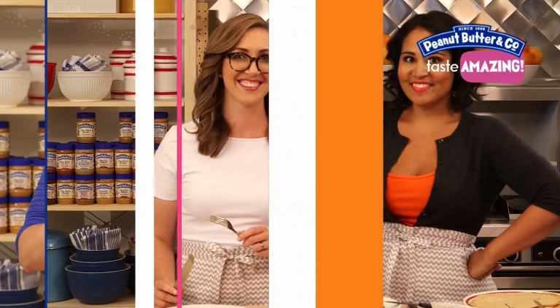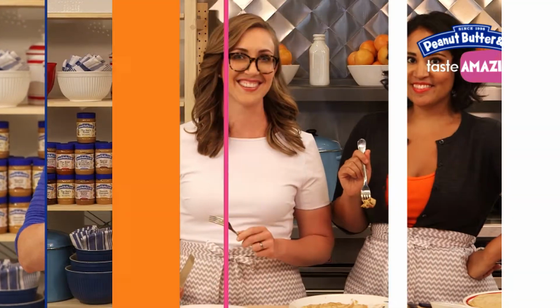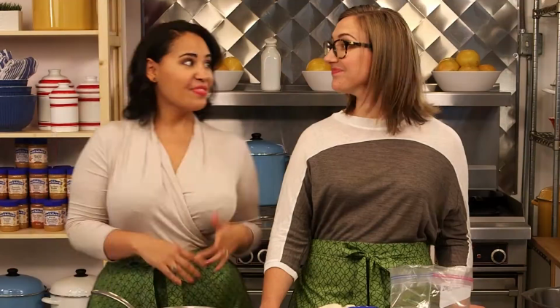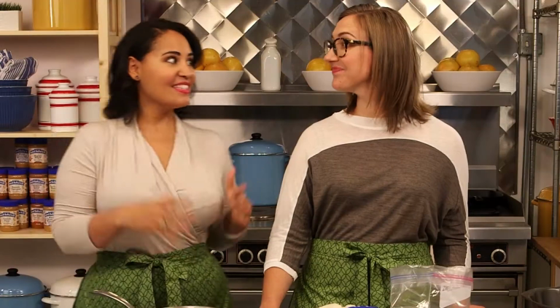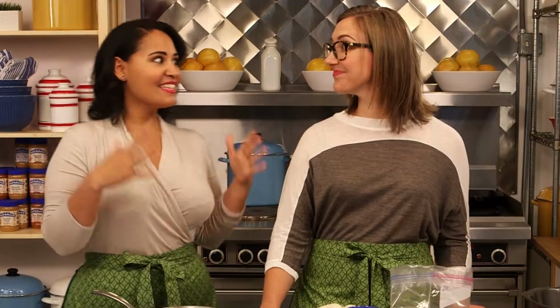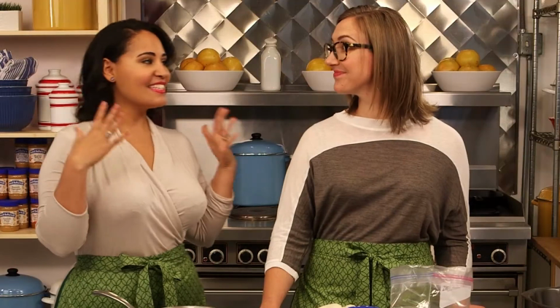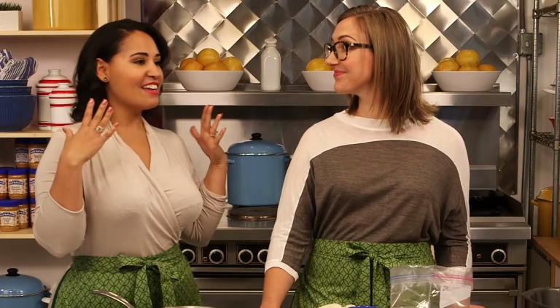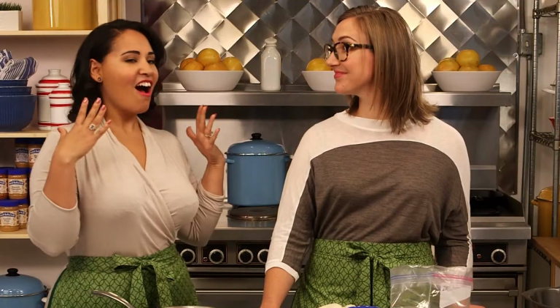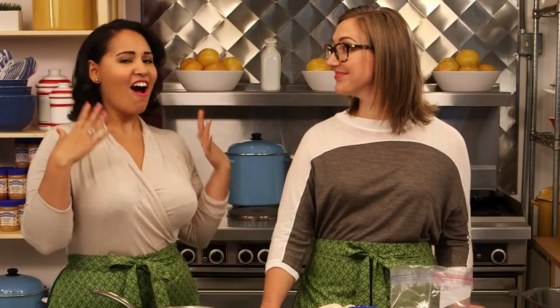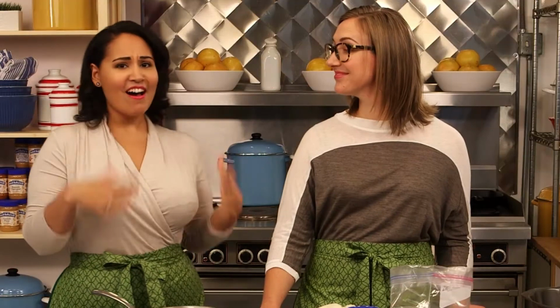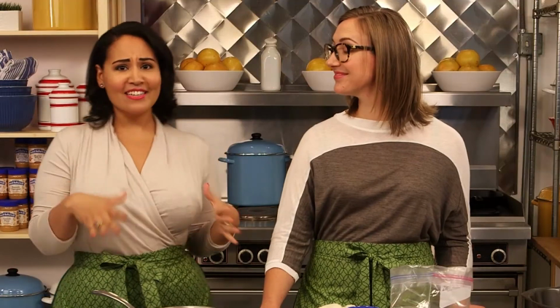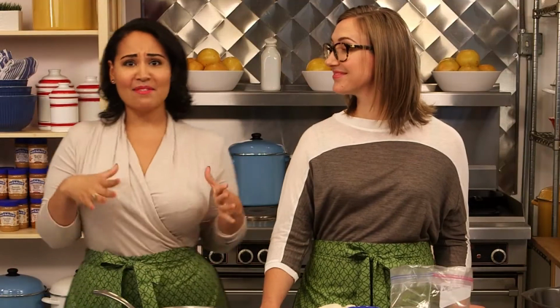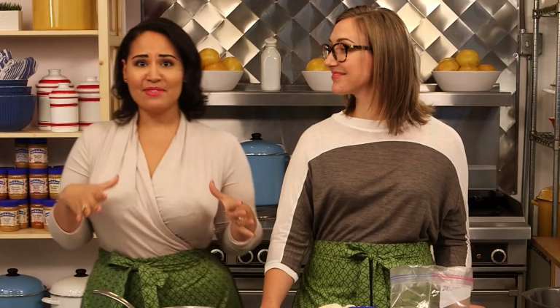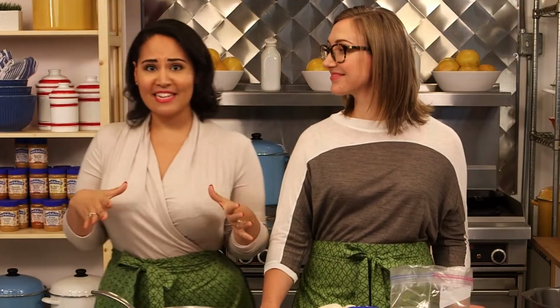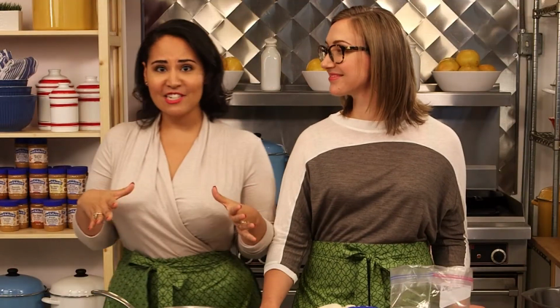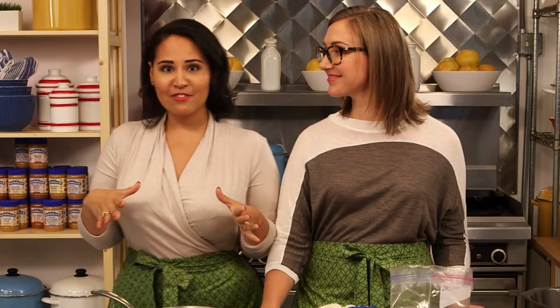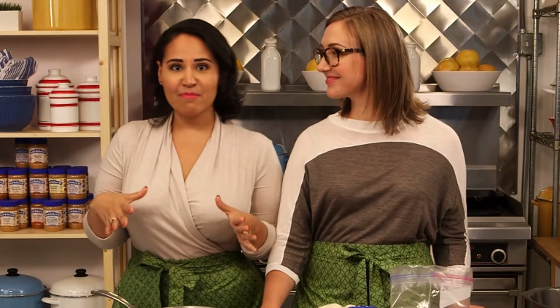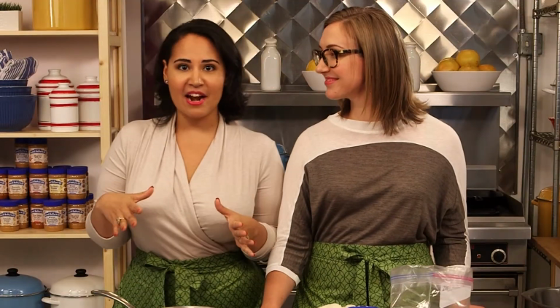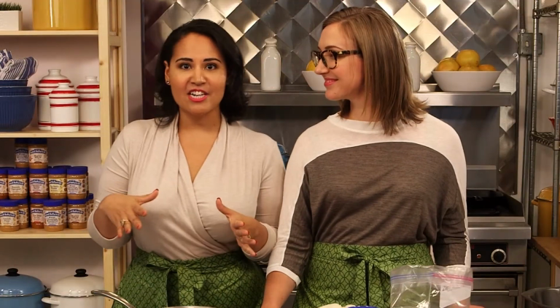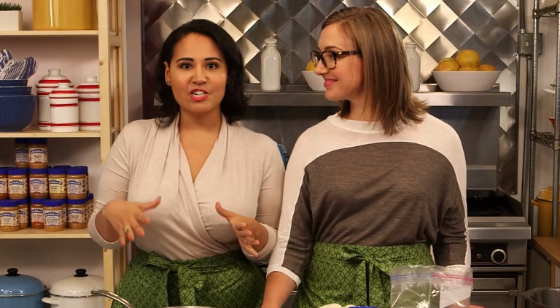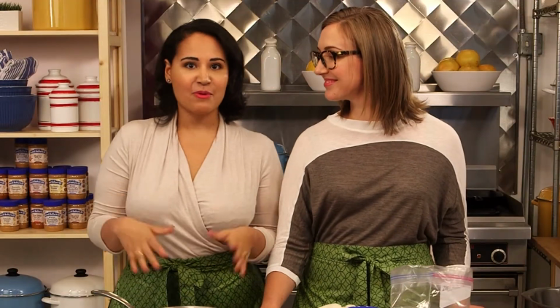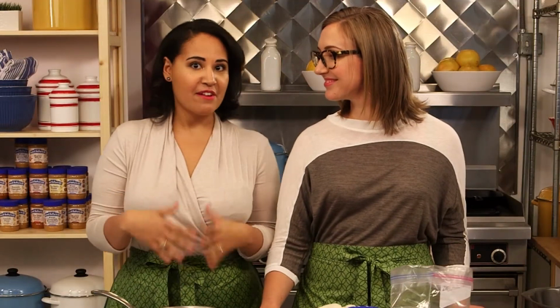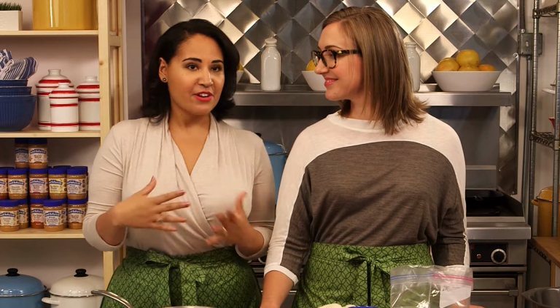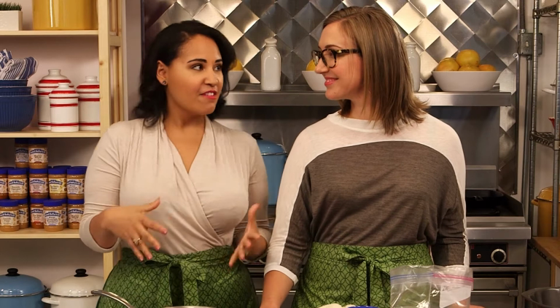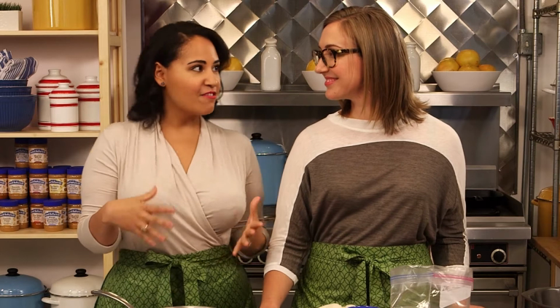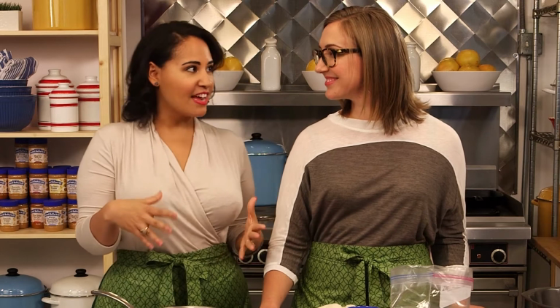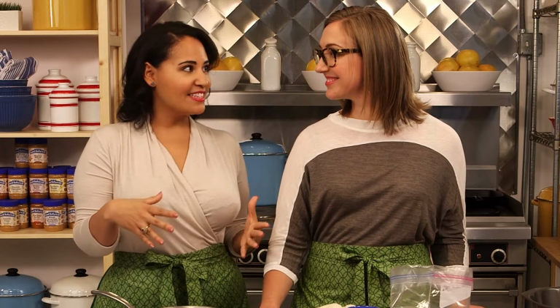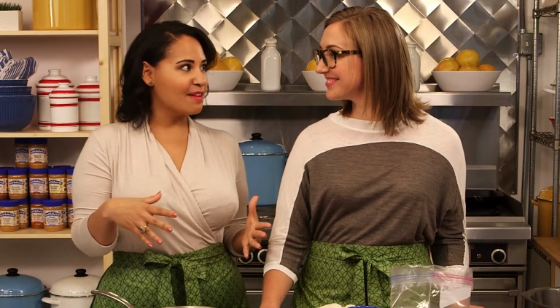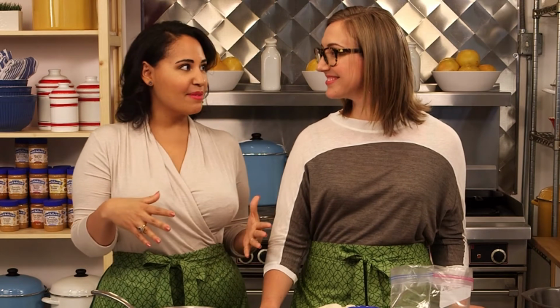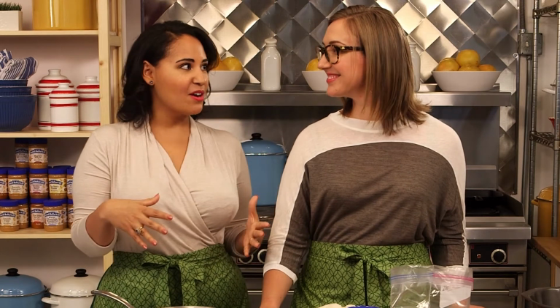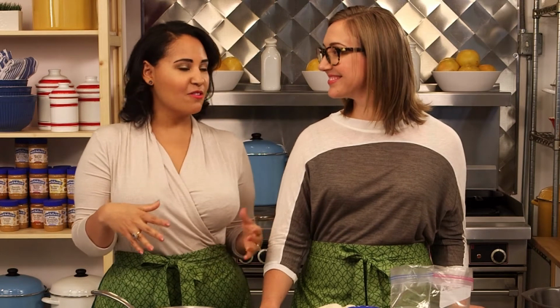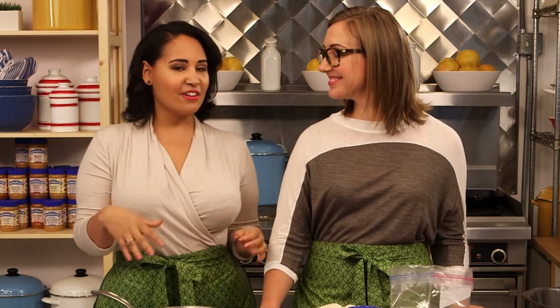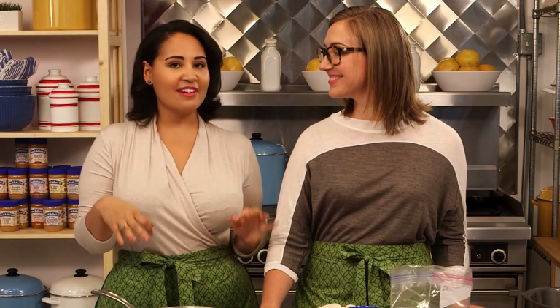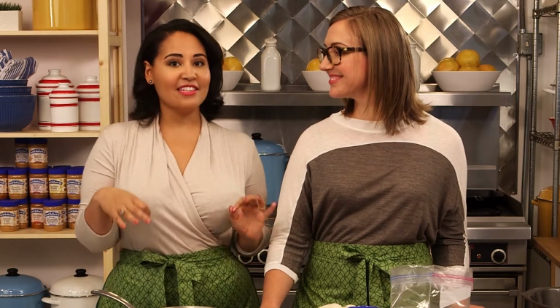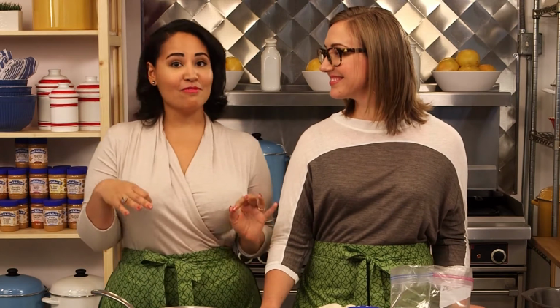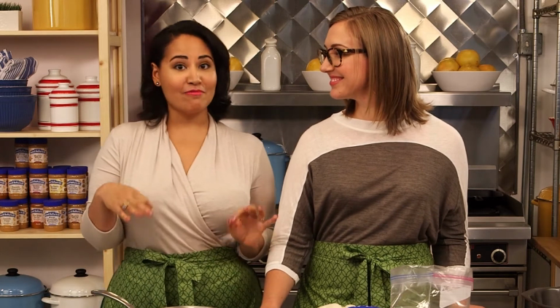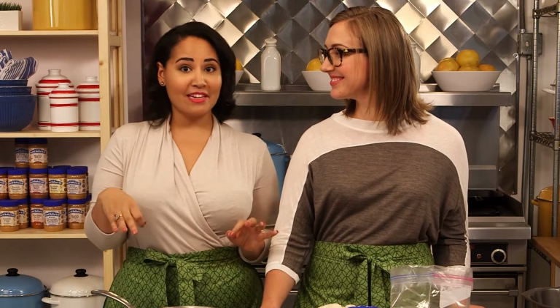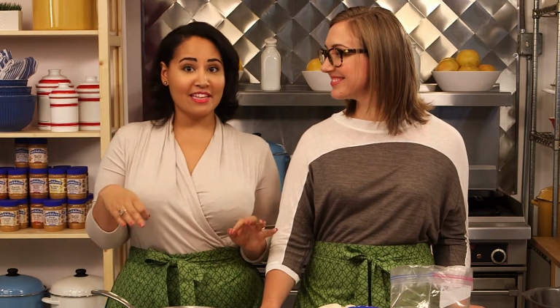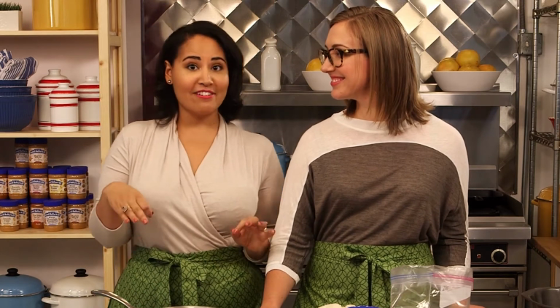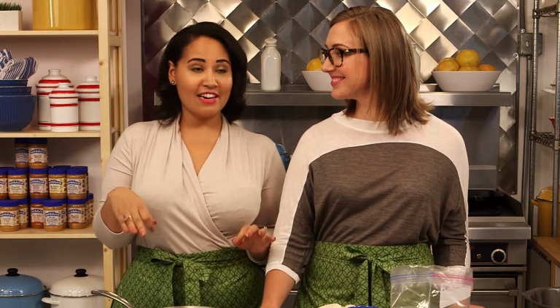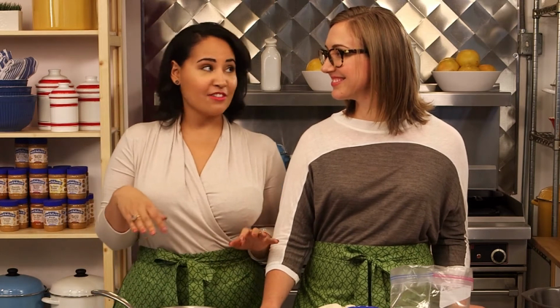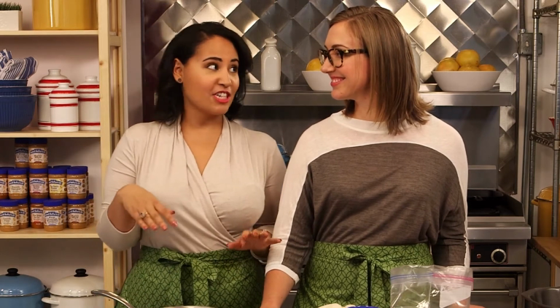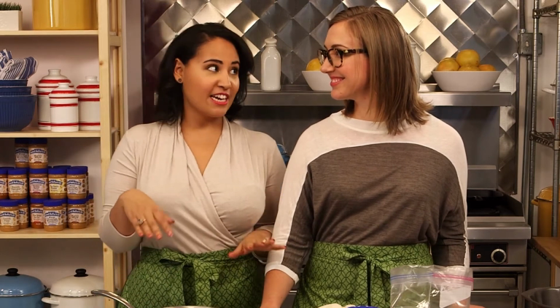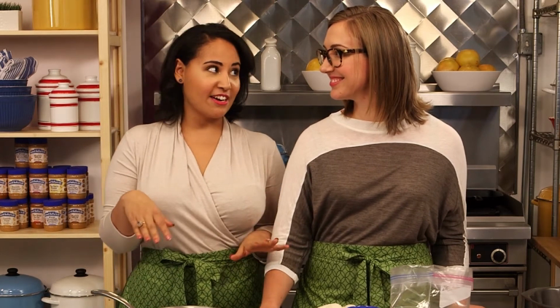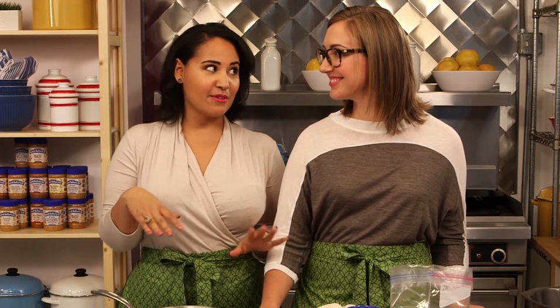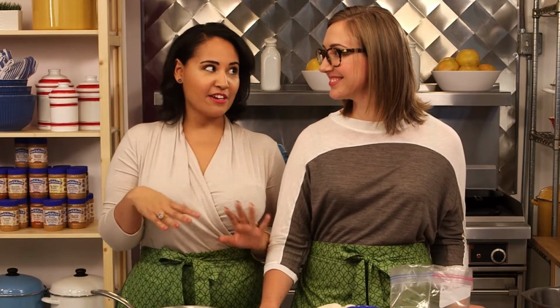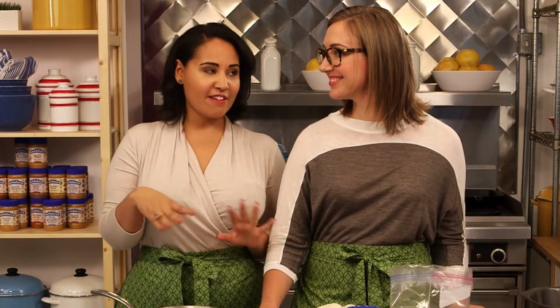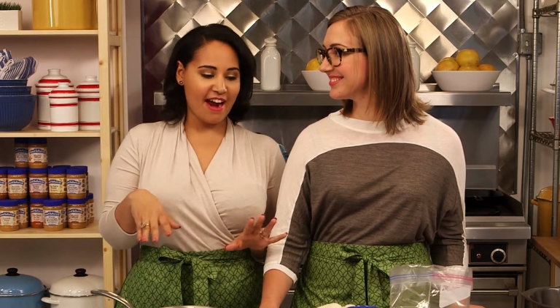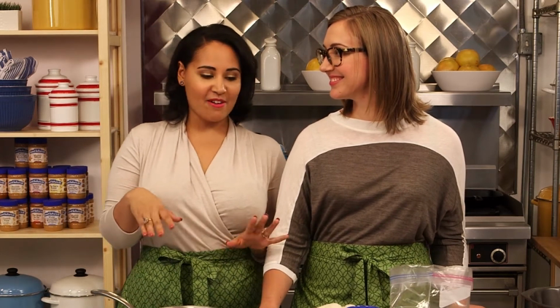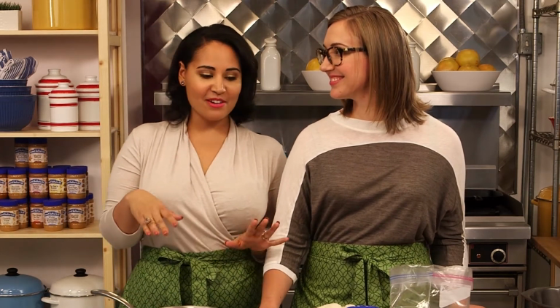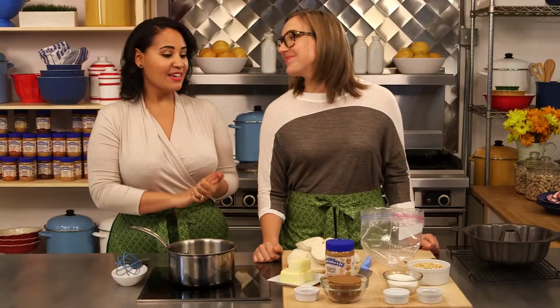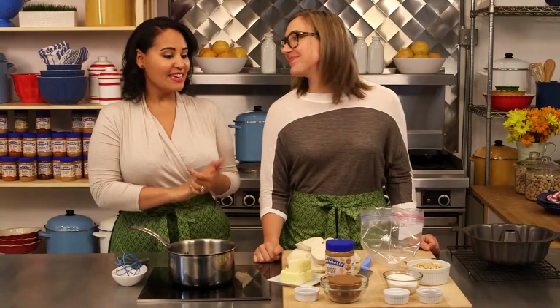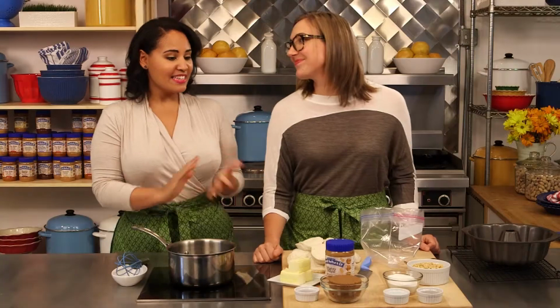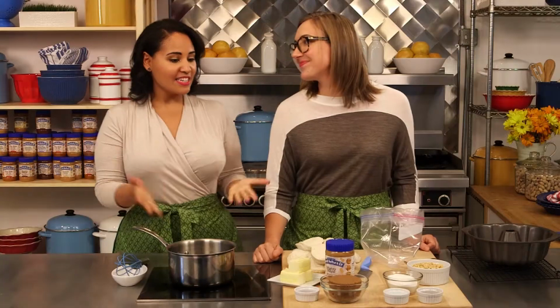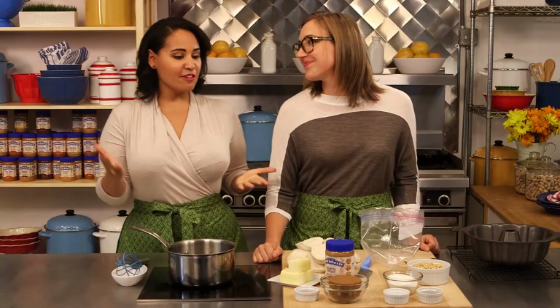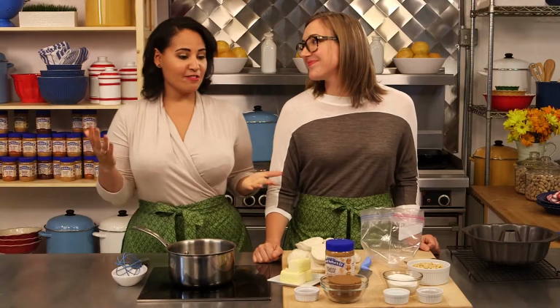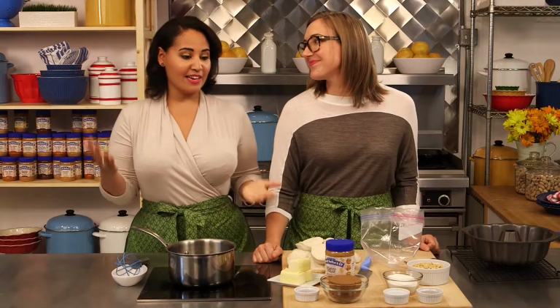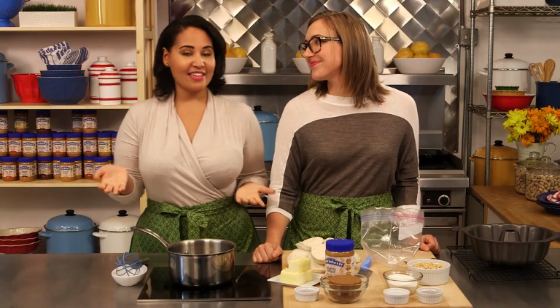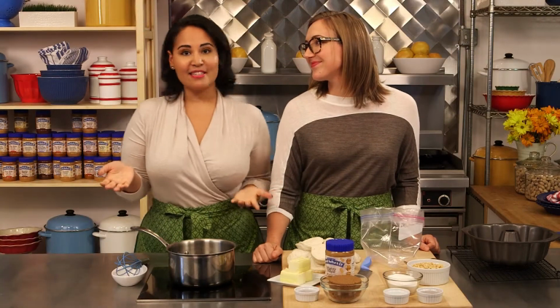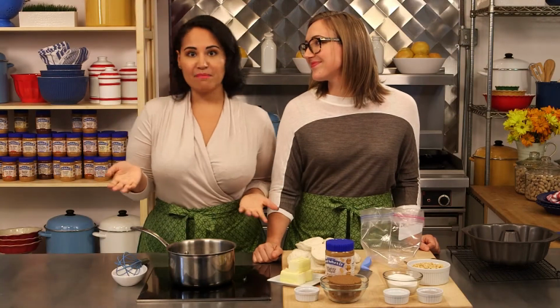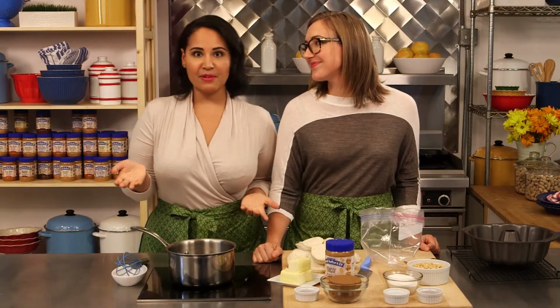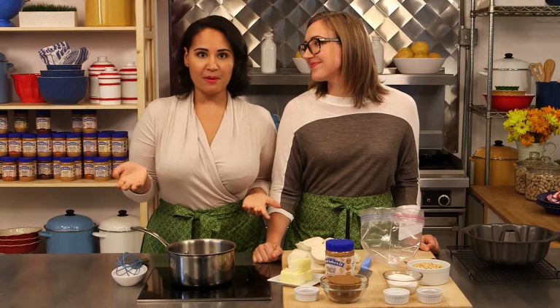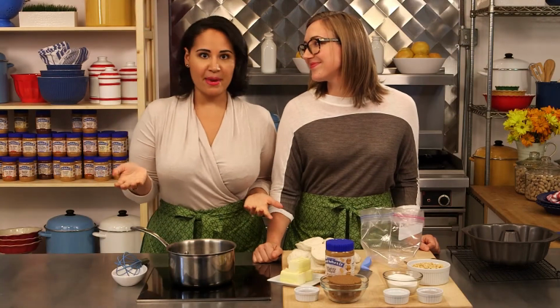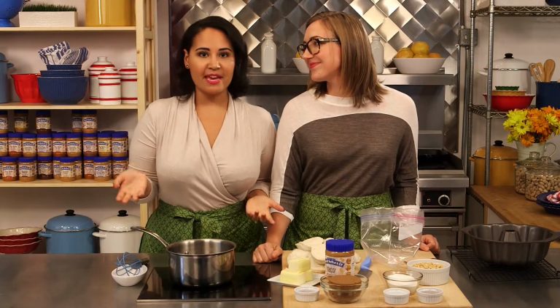This is an awesome dish for brunch or whenever you have friends coming over. It's really great for sharing with a crowd. It's actually really simple to make.